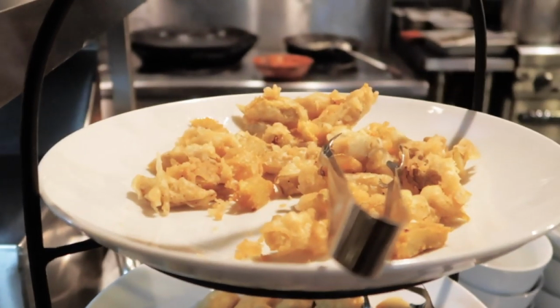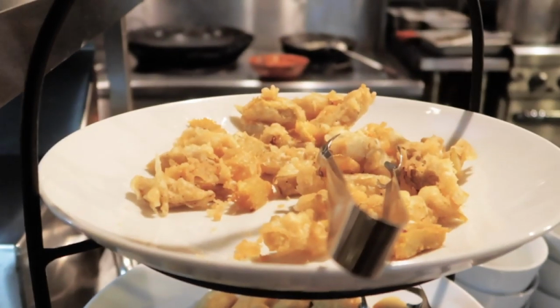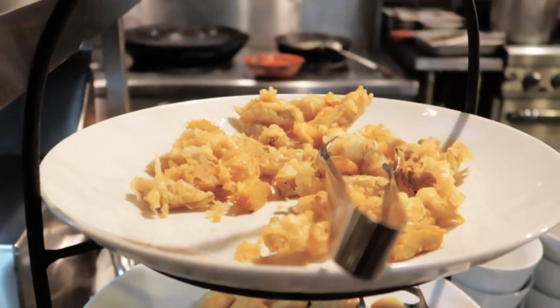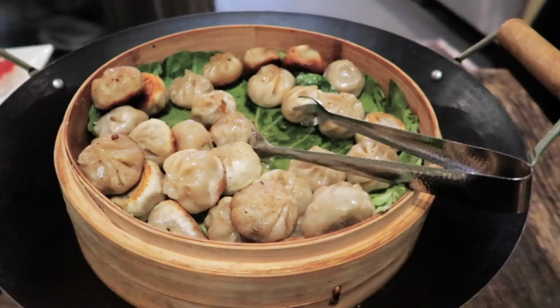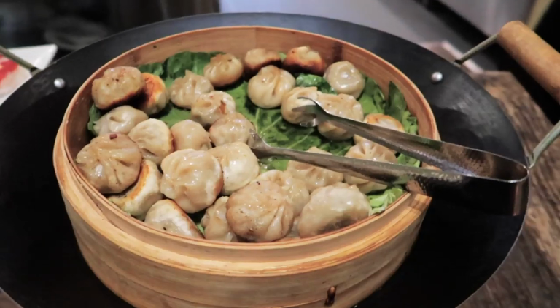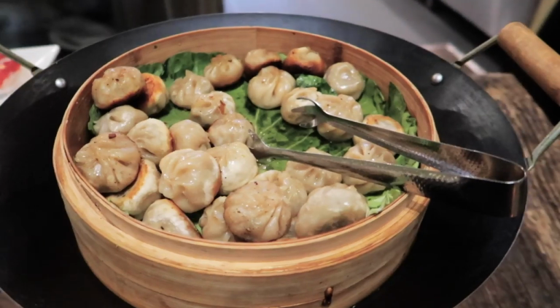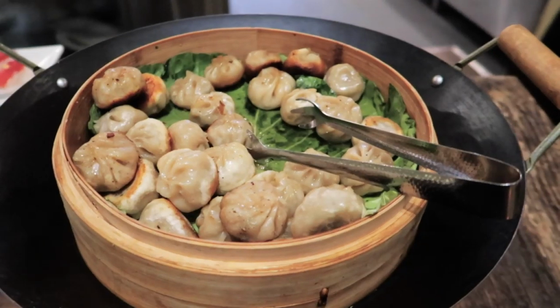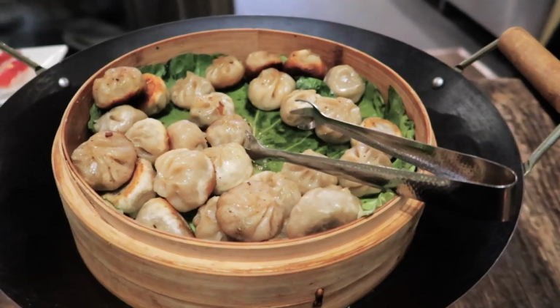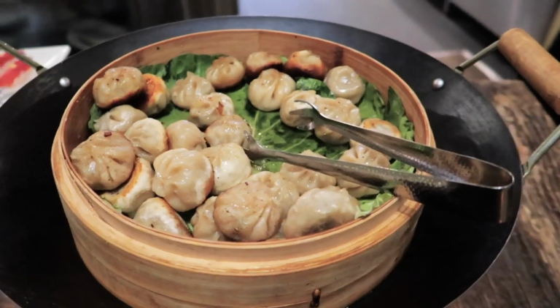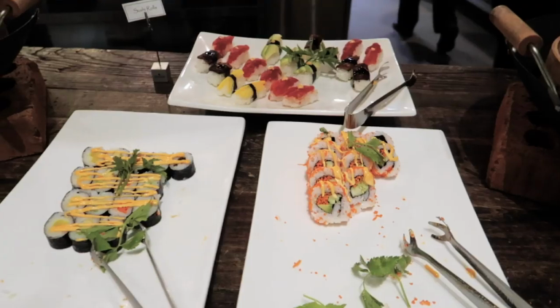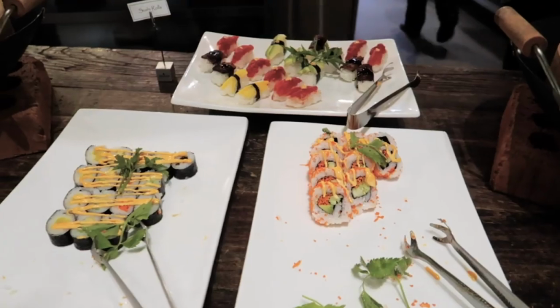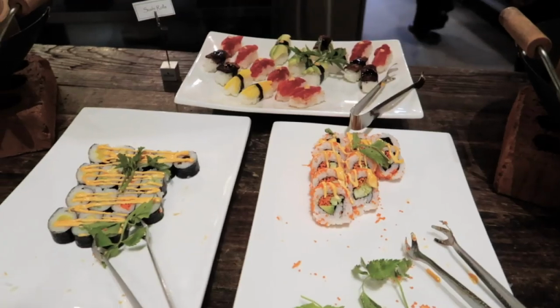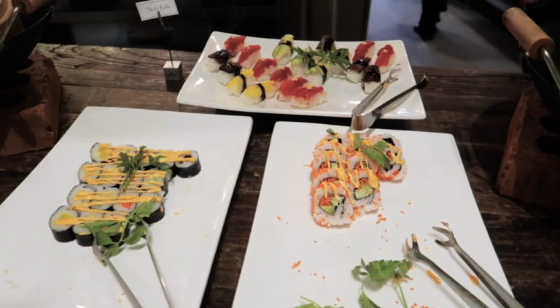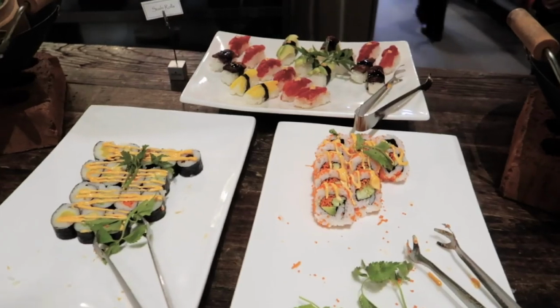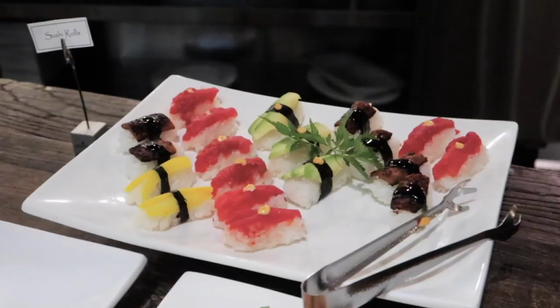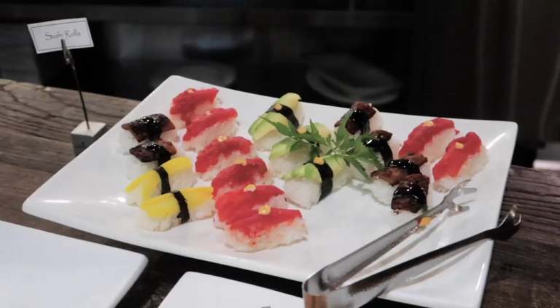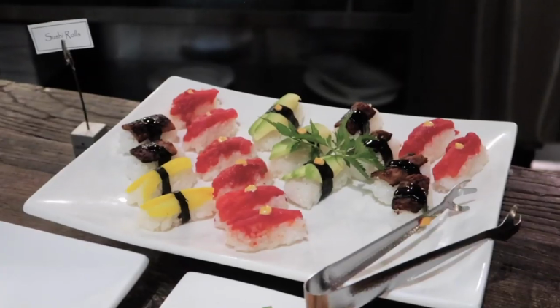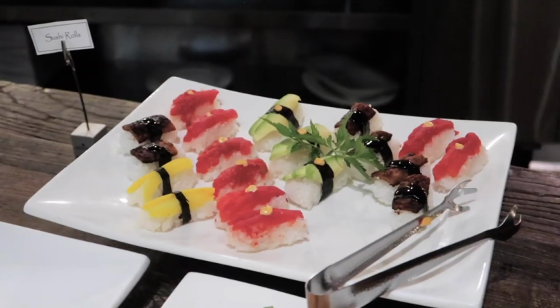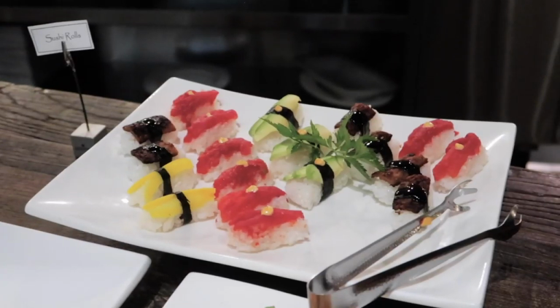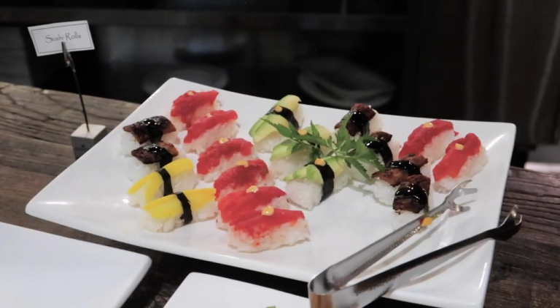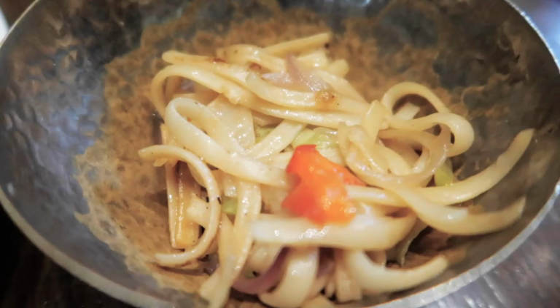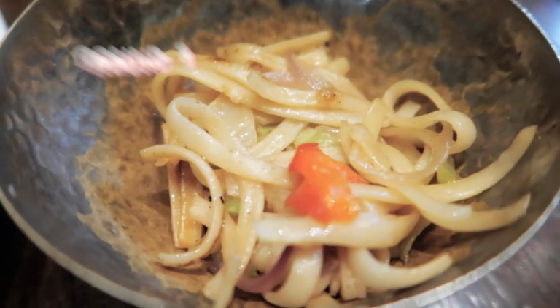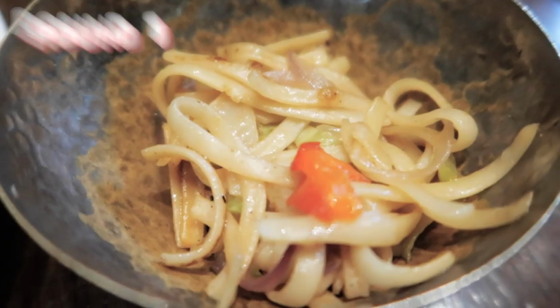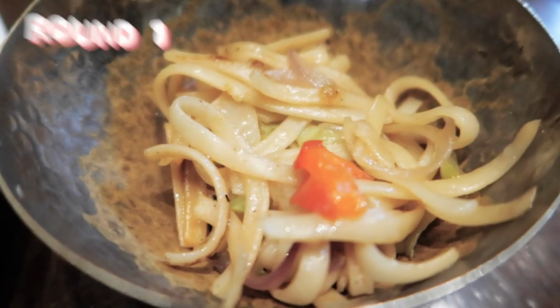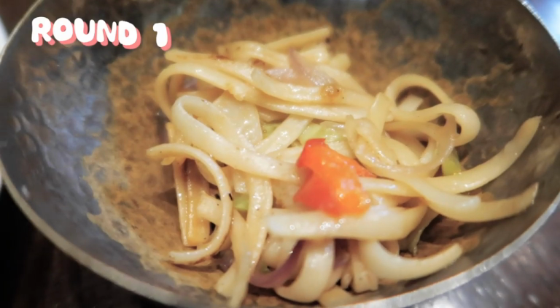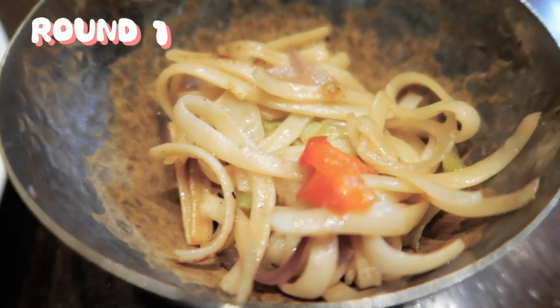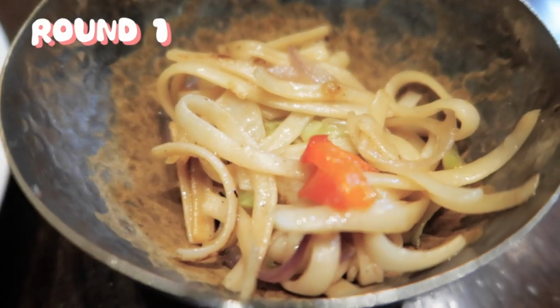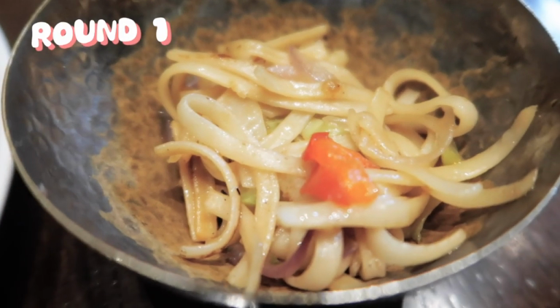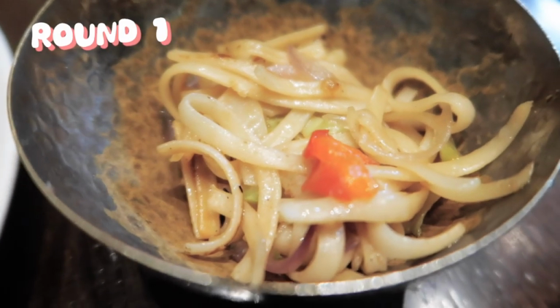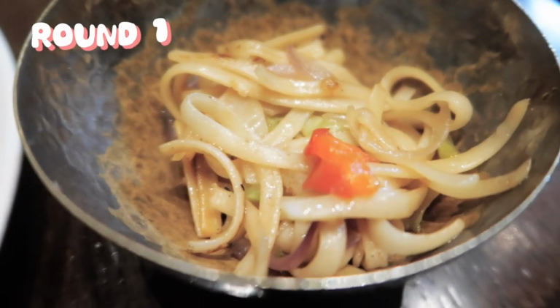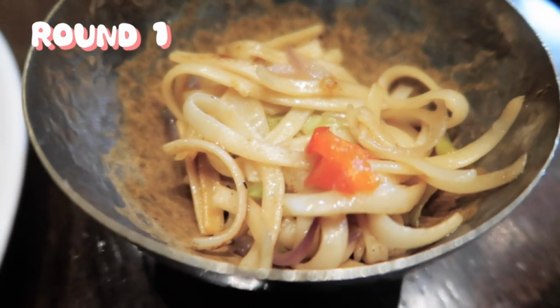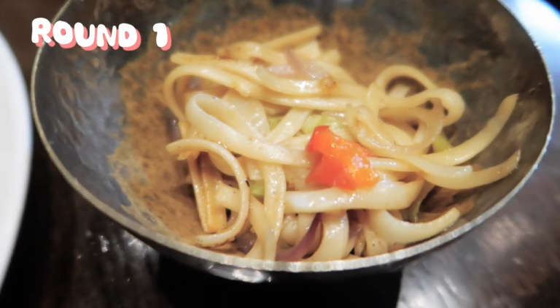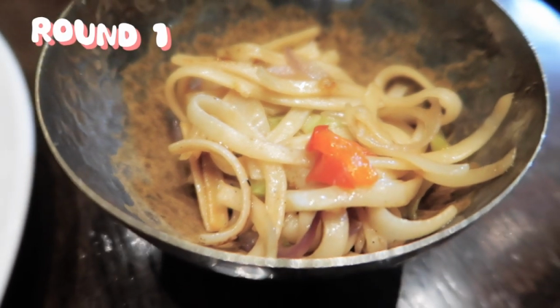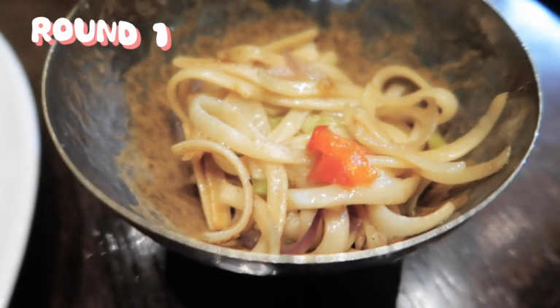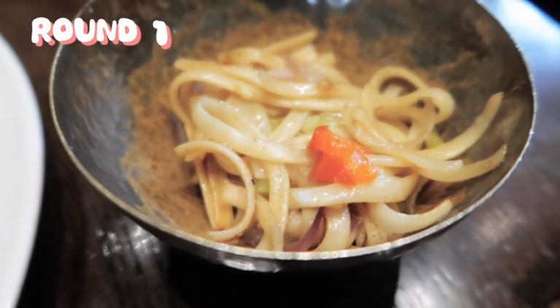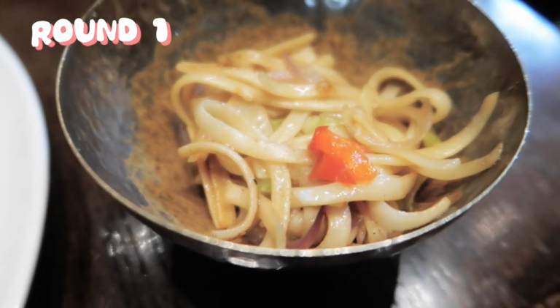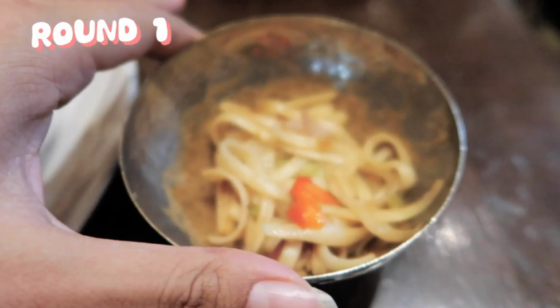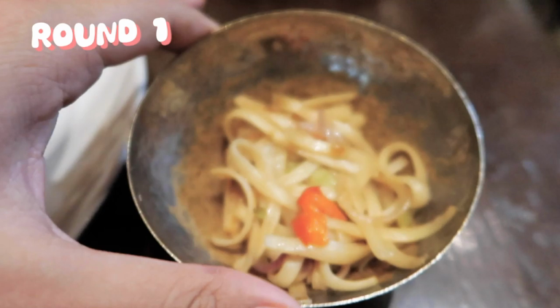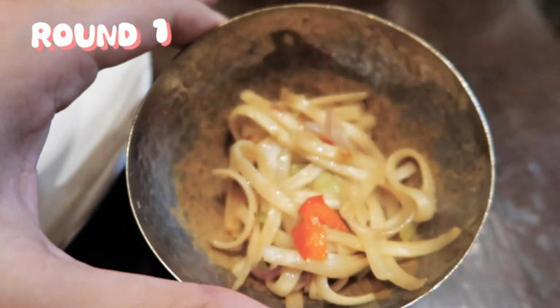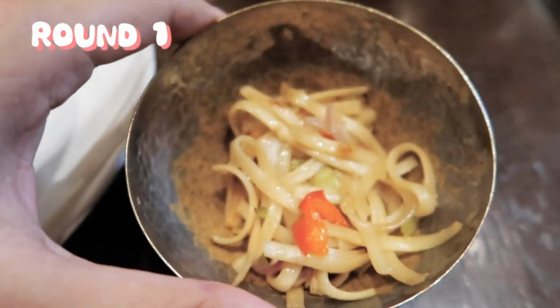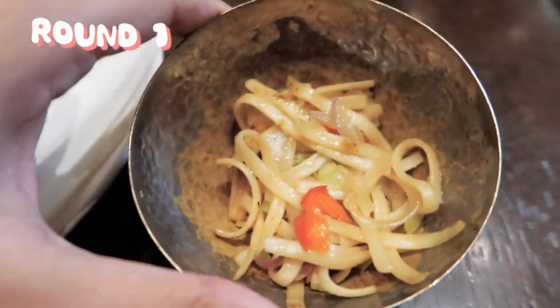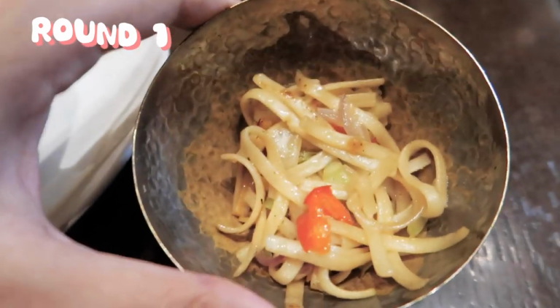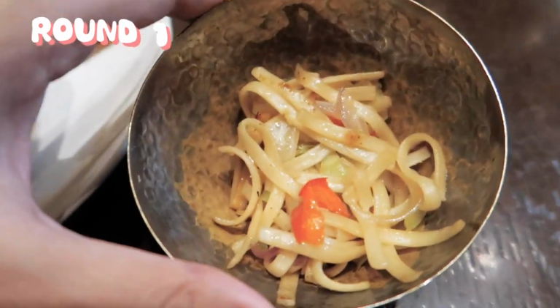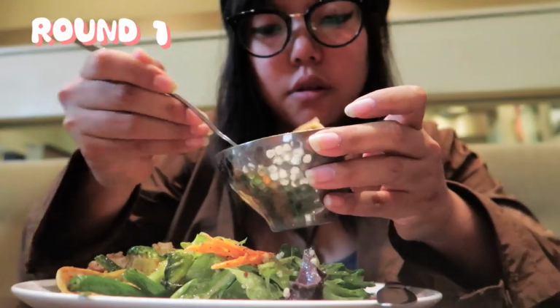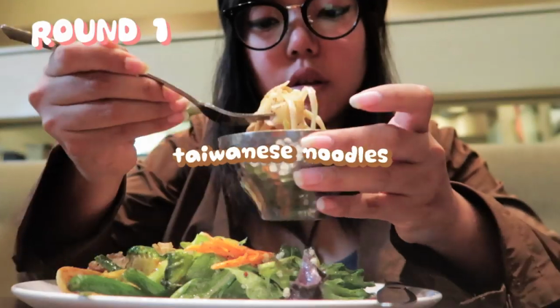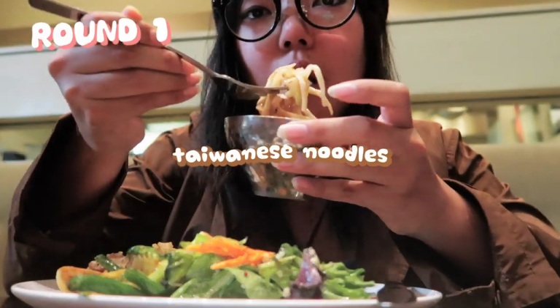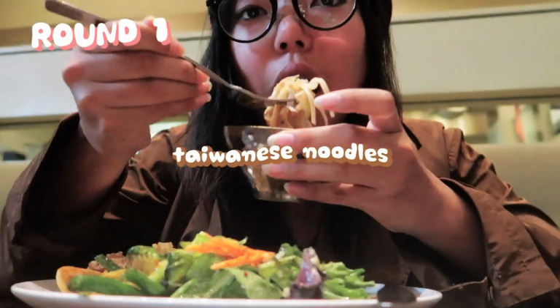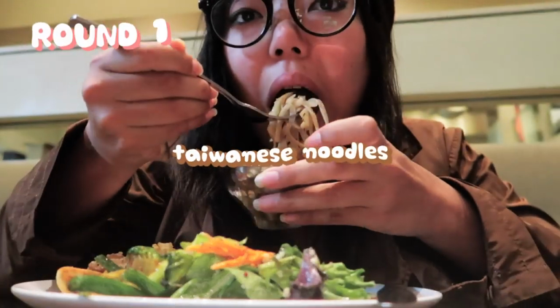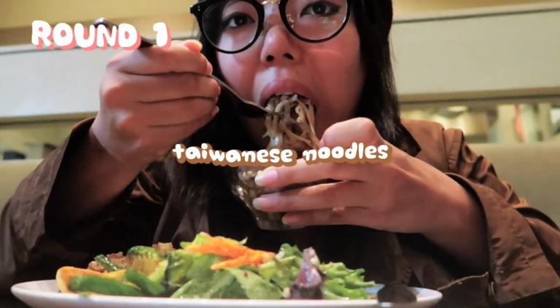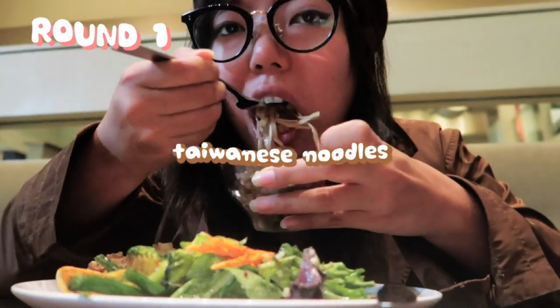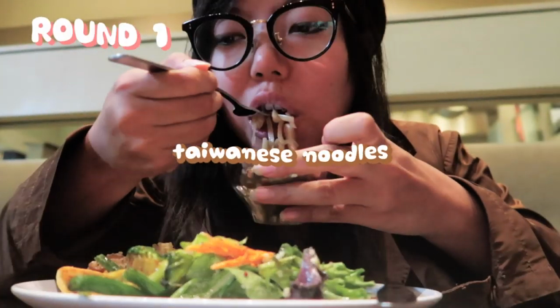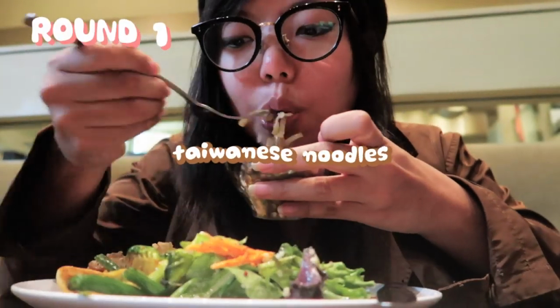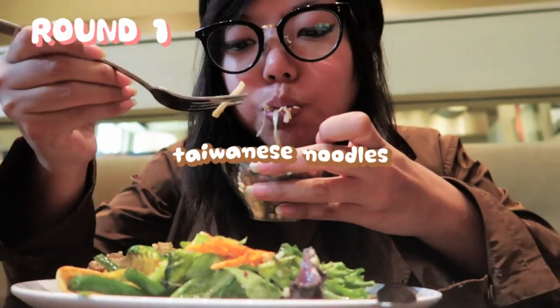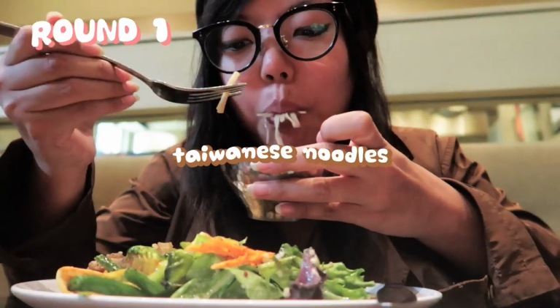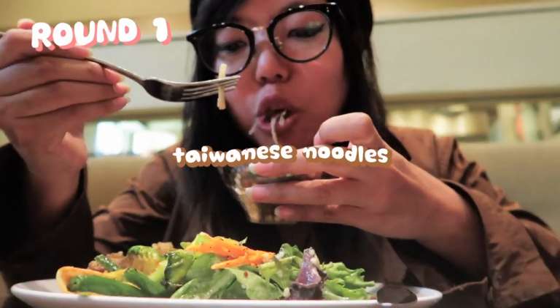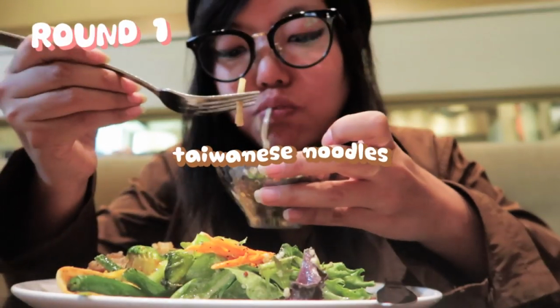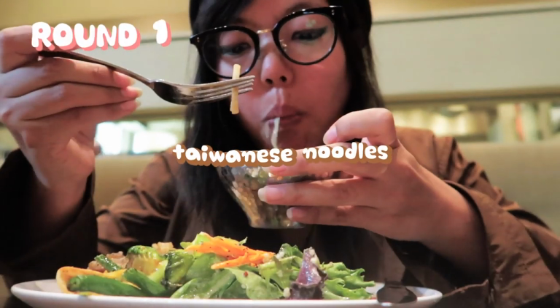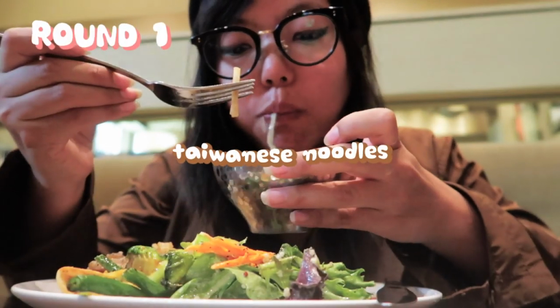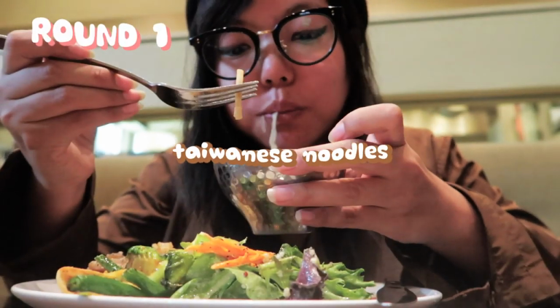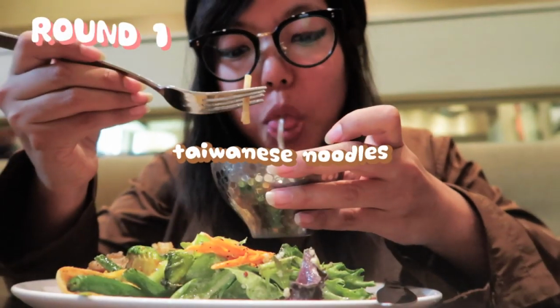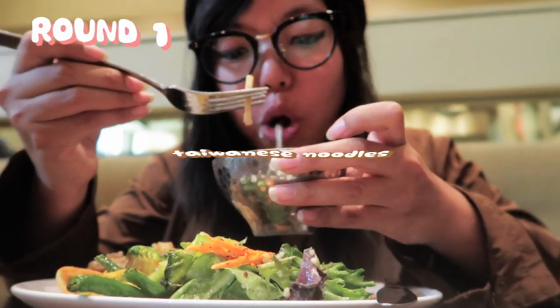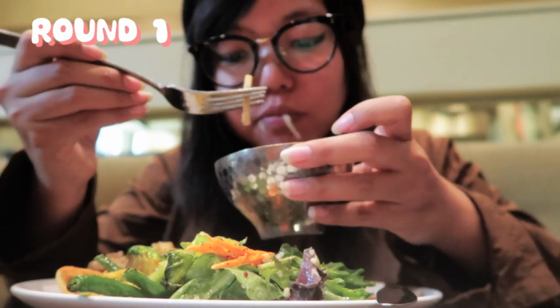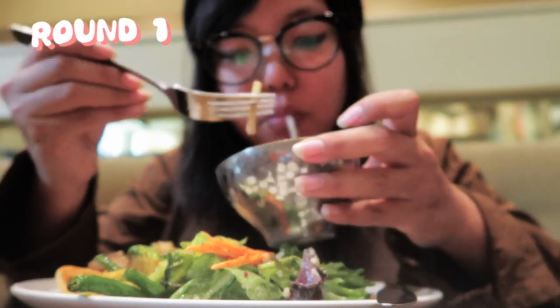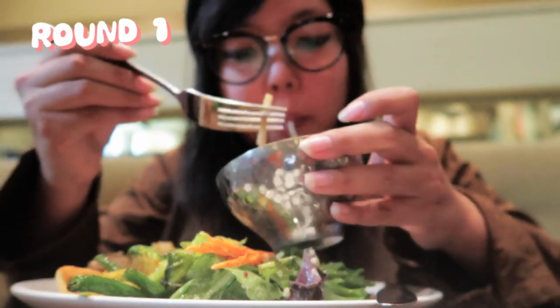The chef is from Taiwan, which is the country I grew up in. So the taste of these noodles really brought me back to my hometown.